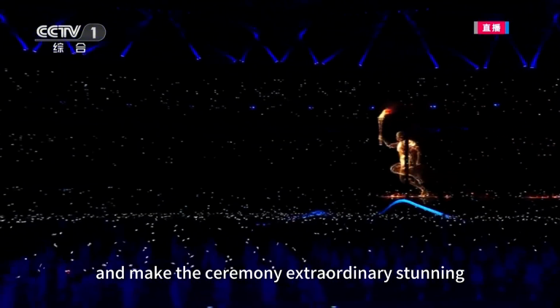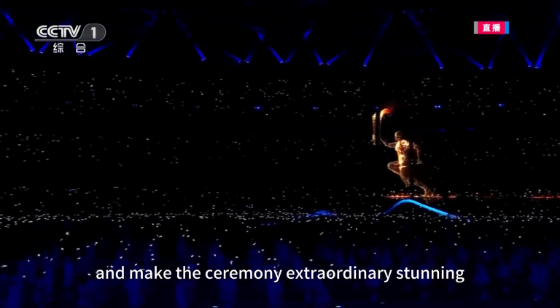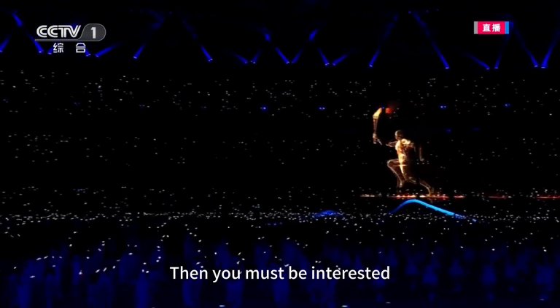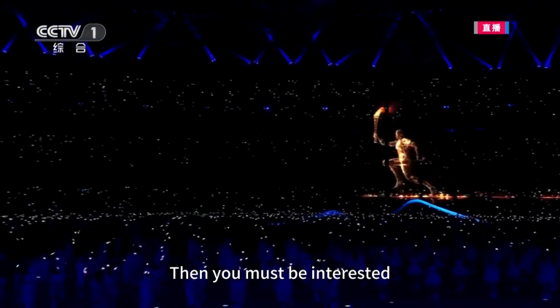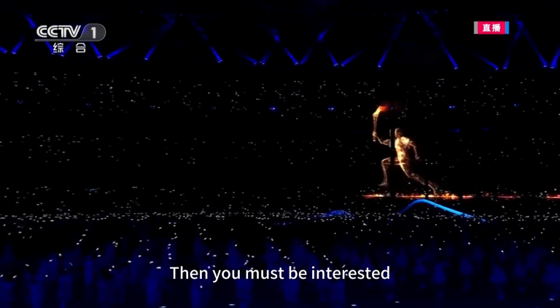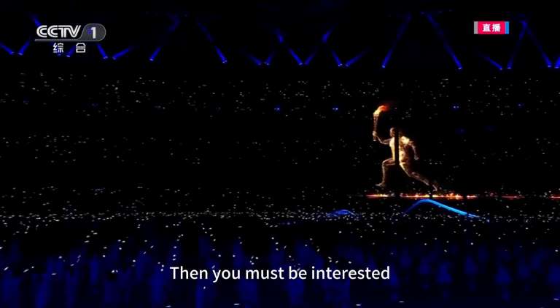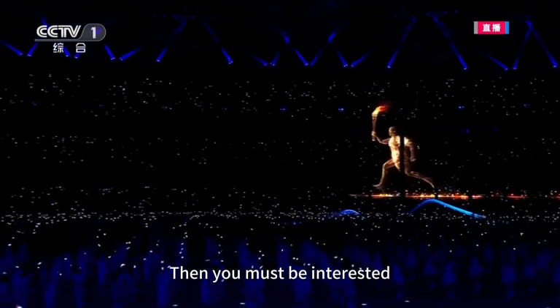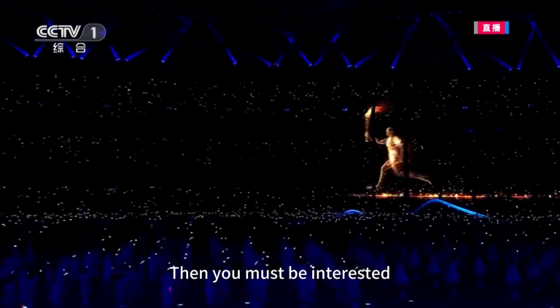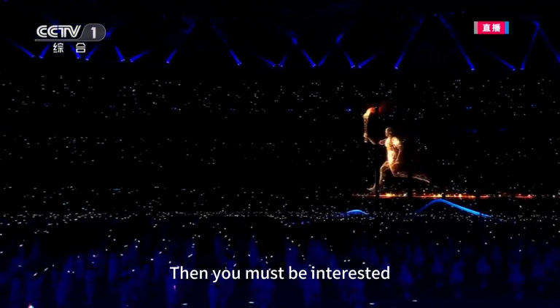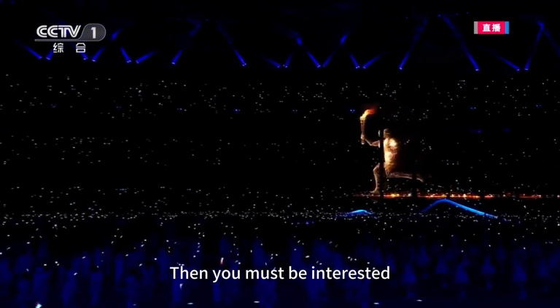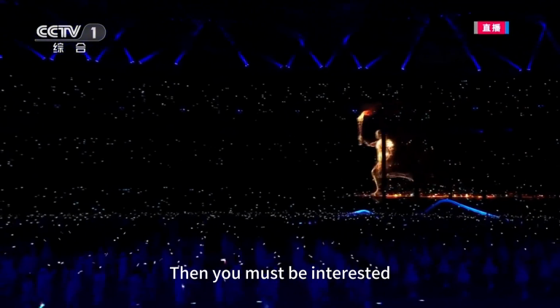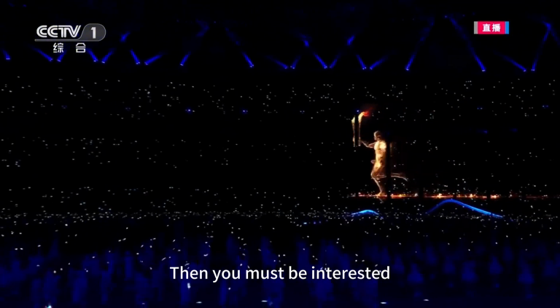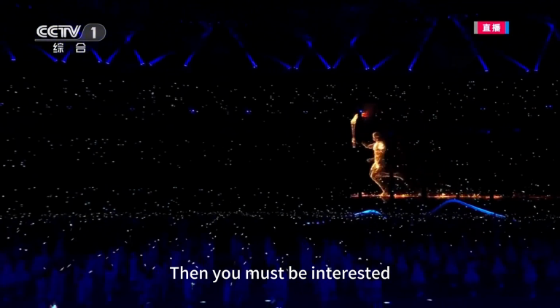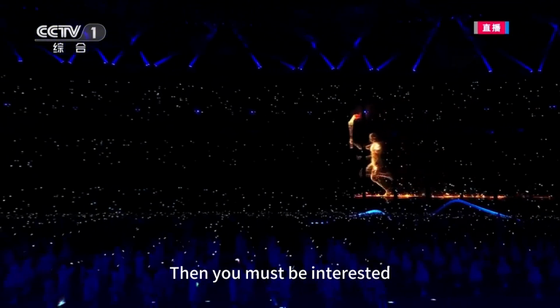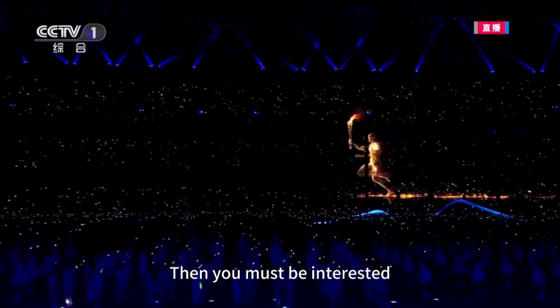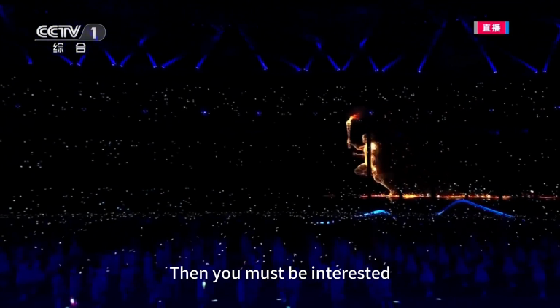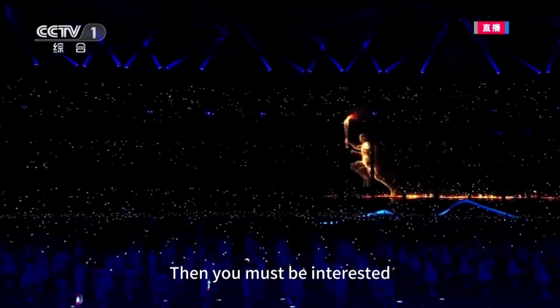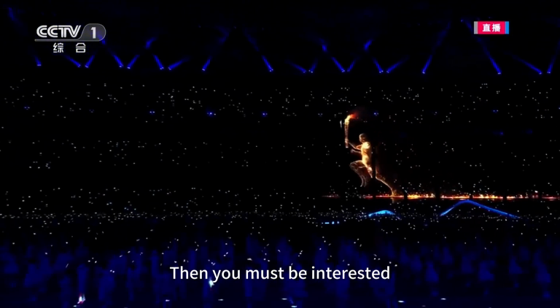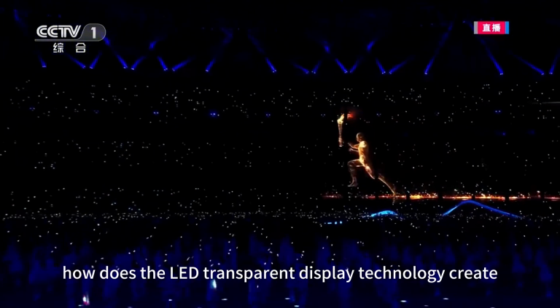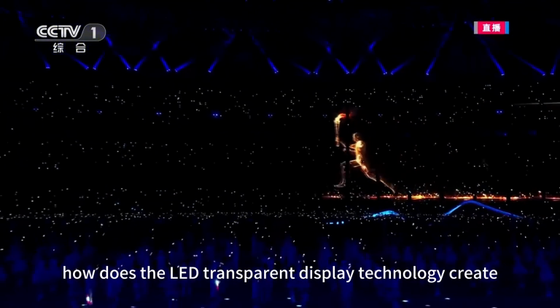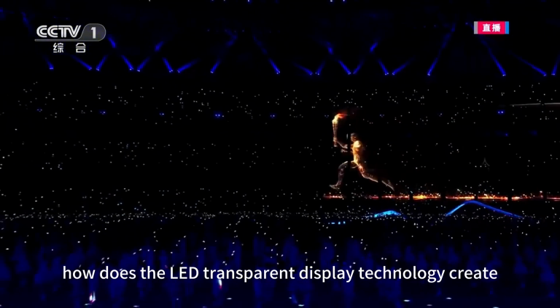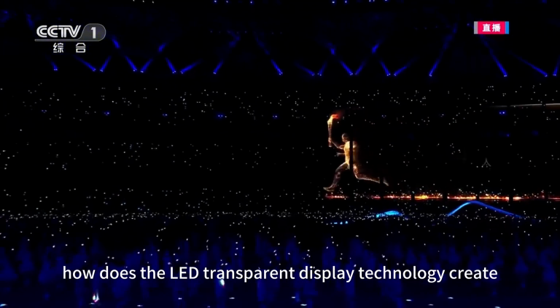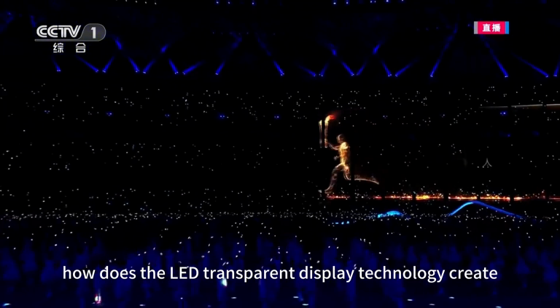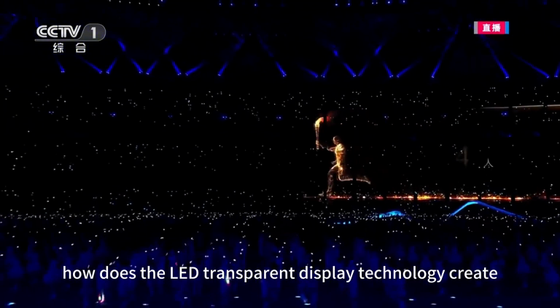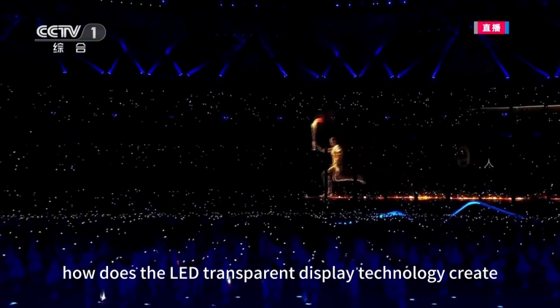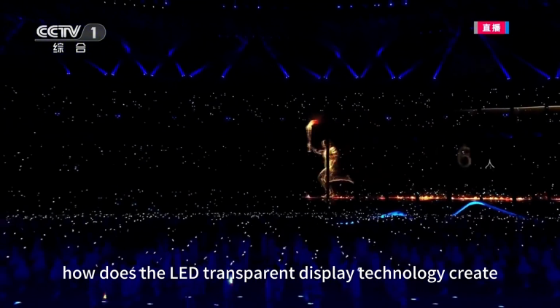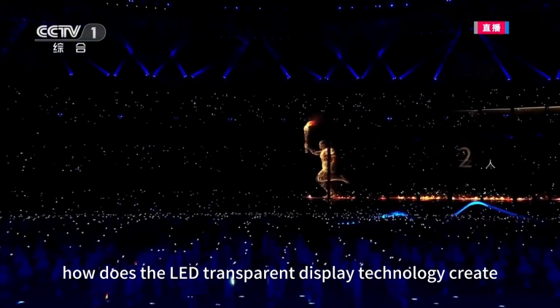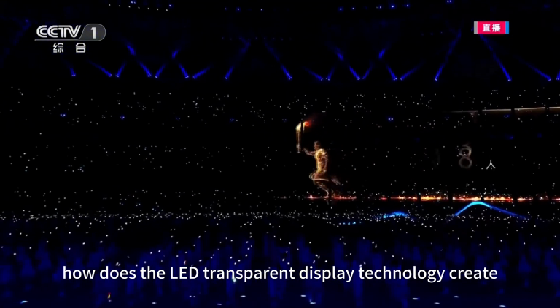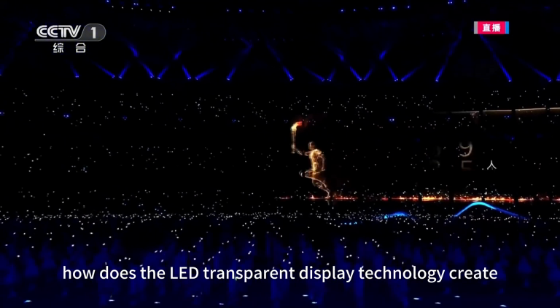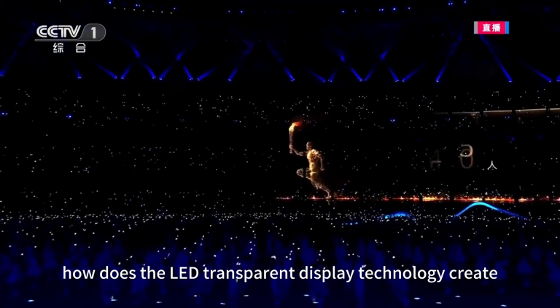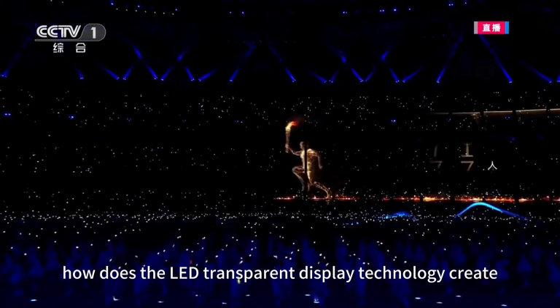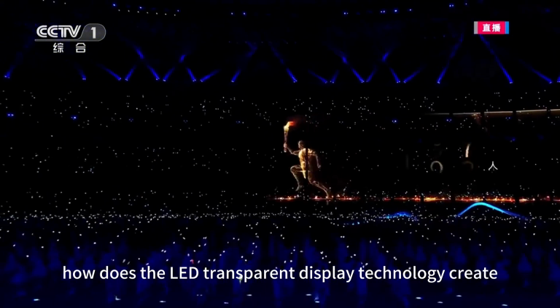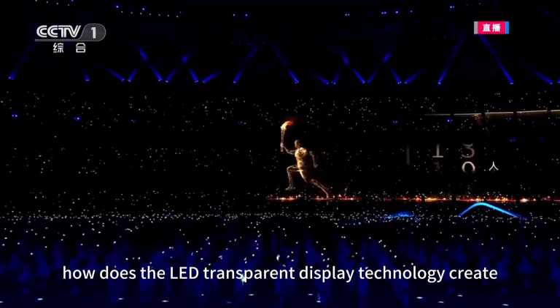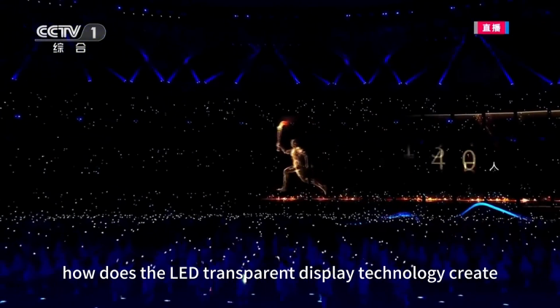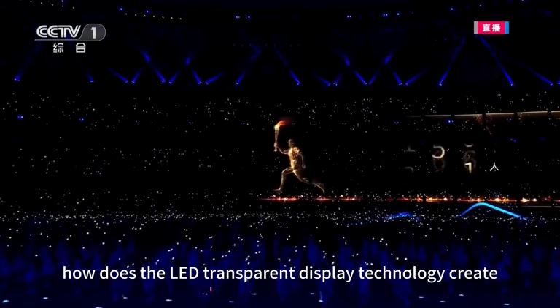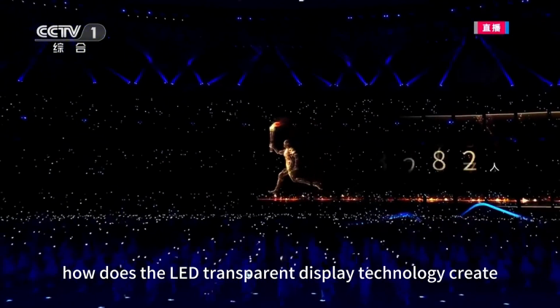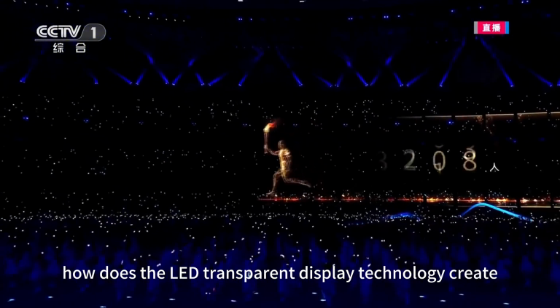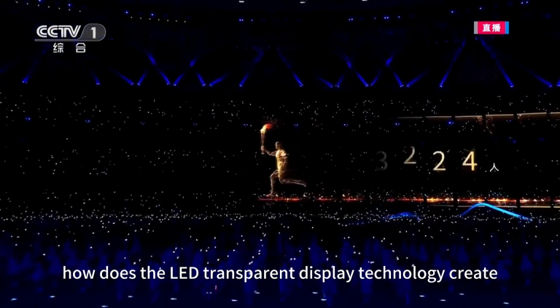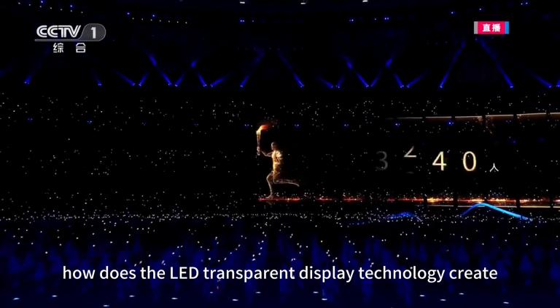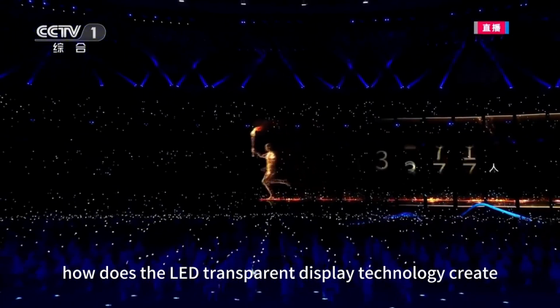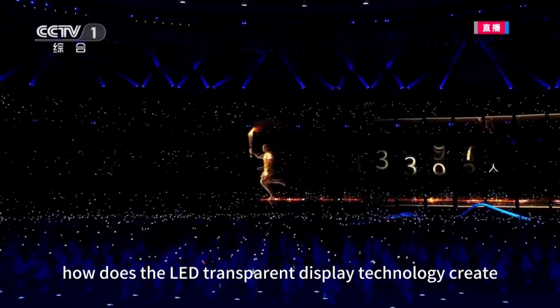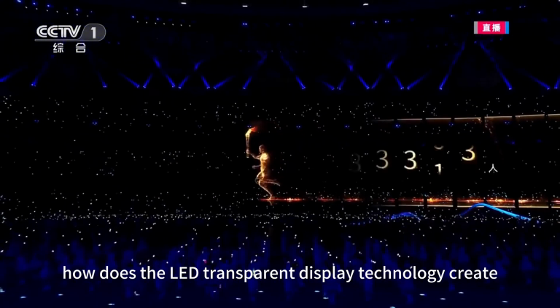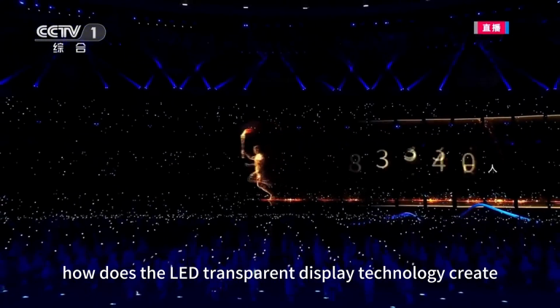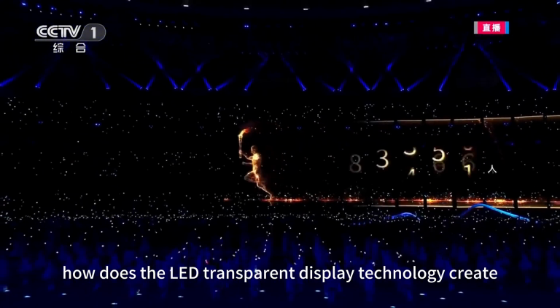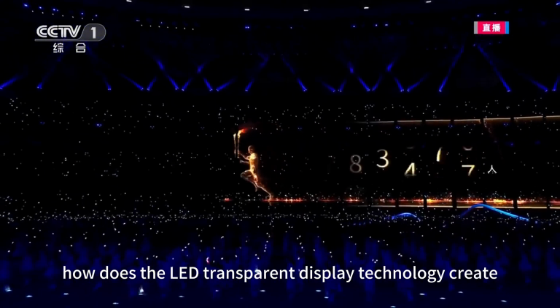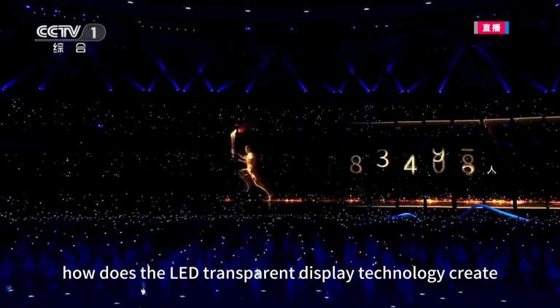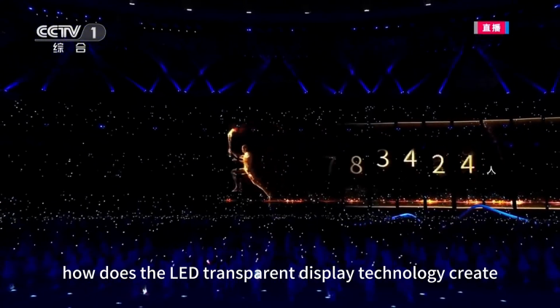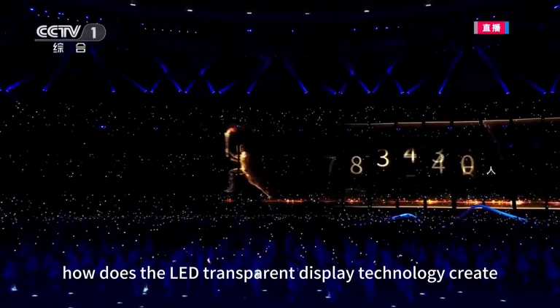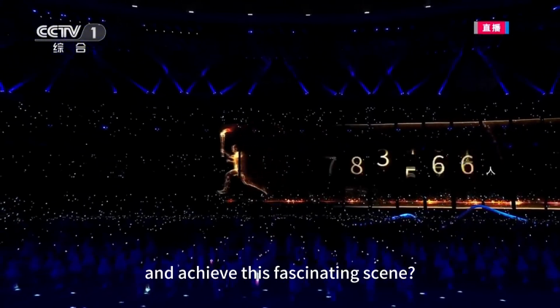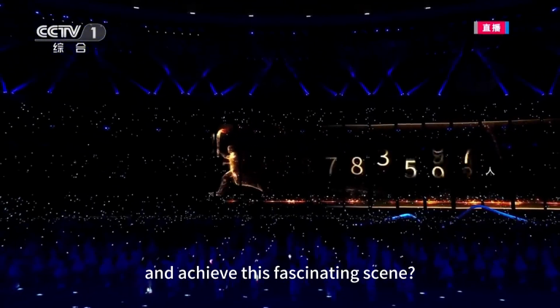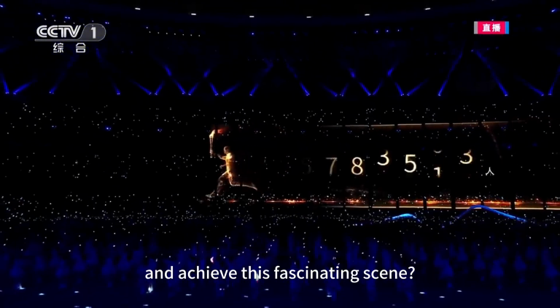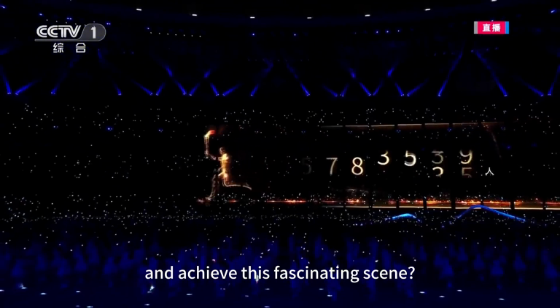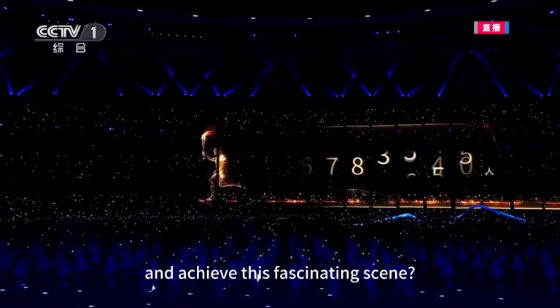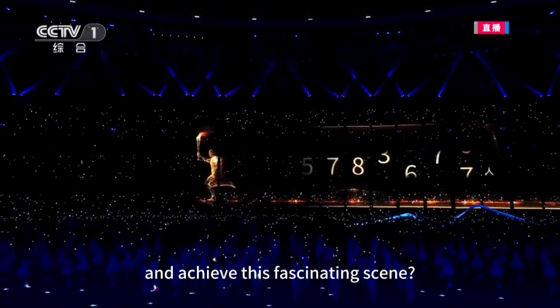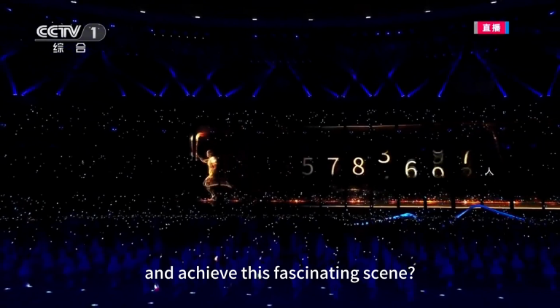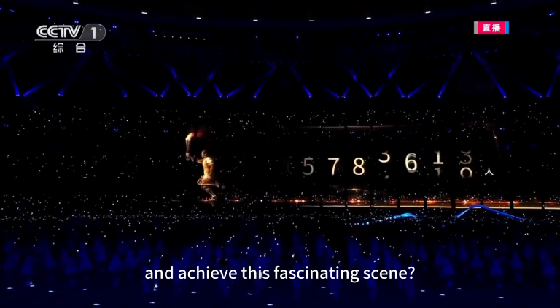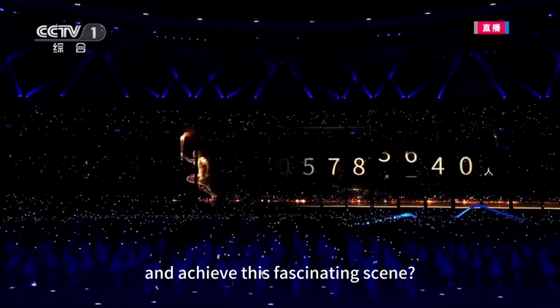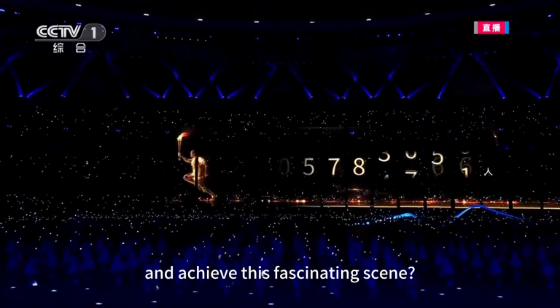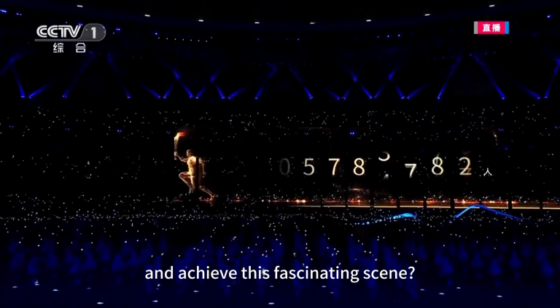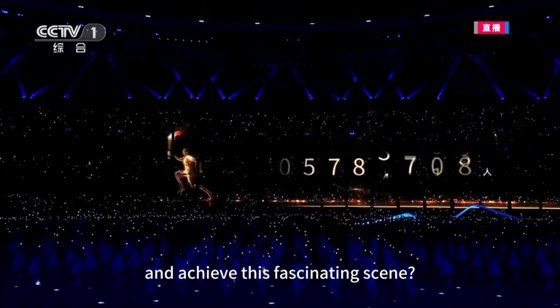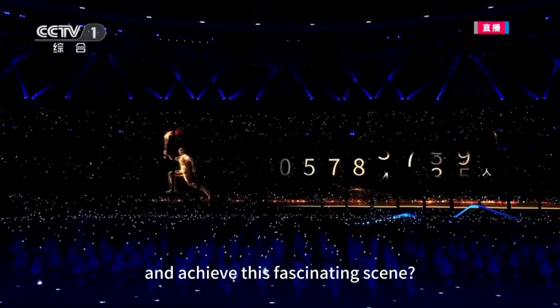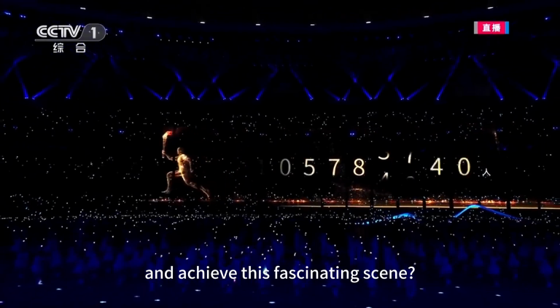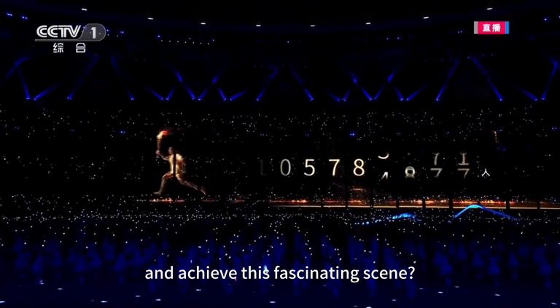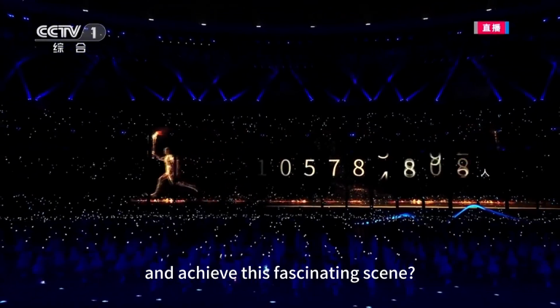Stunning, then you must be interested. How does the LED Transparent Display technology create and achieve this fascinating scene?